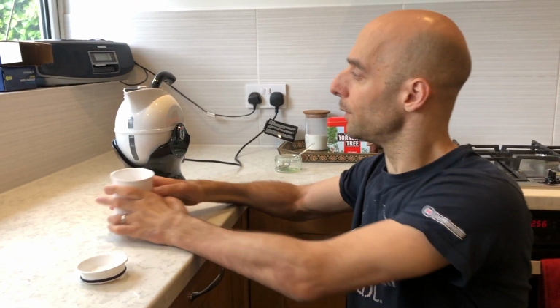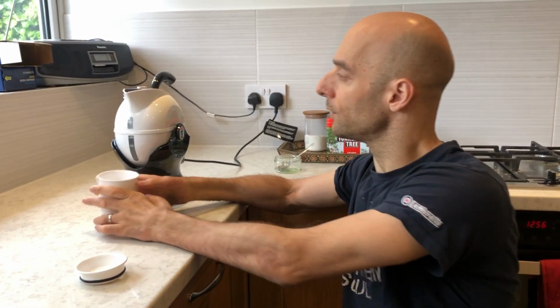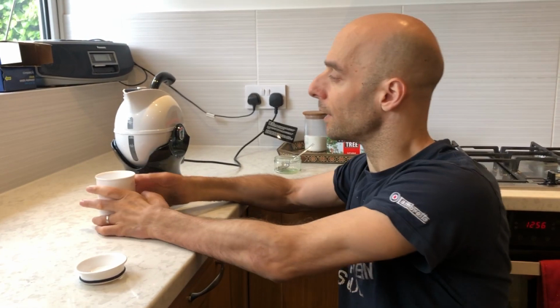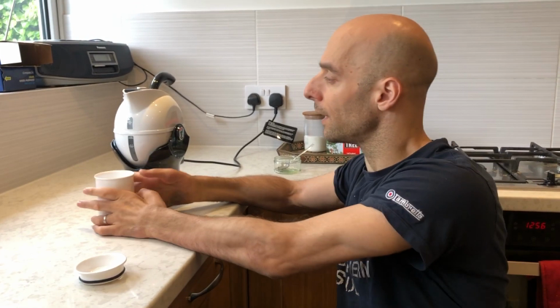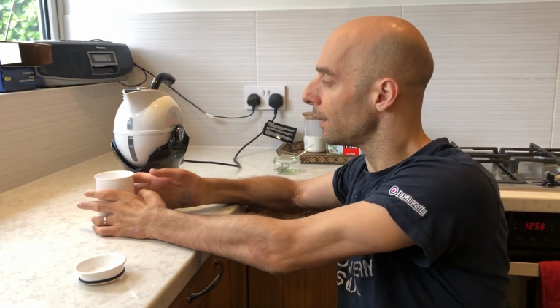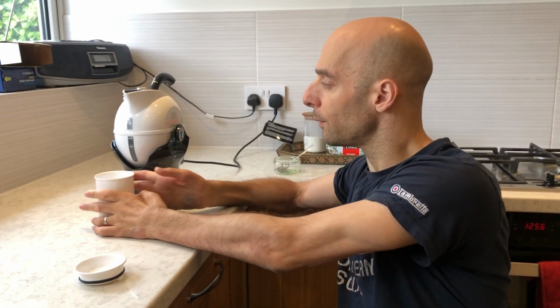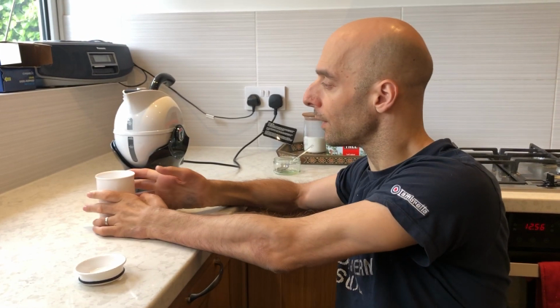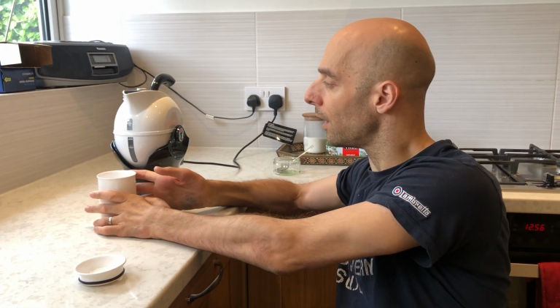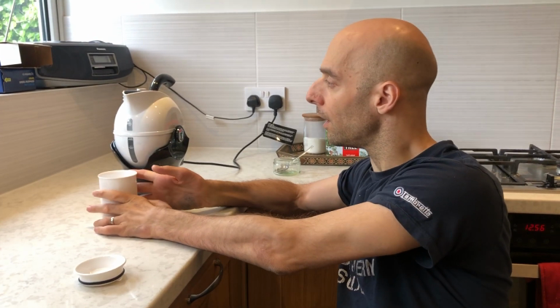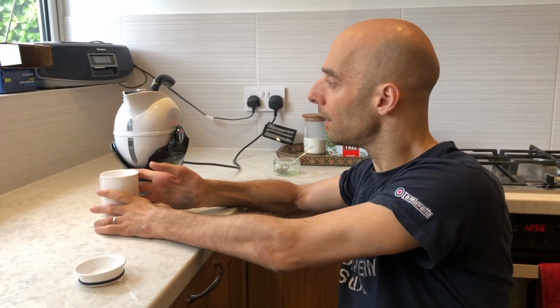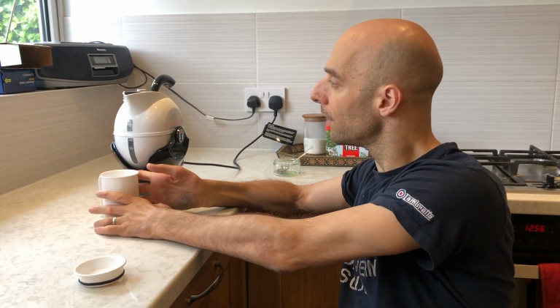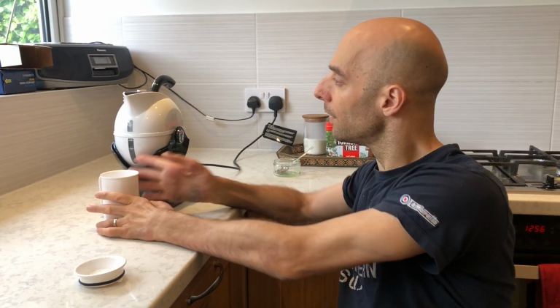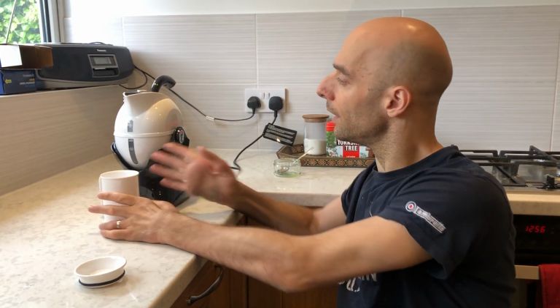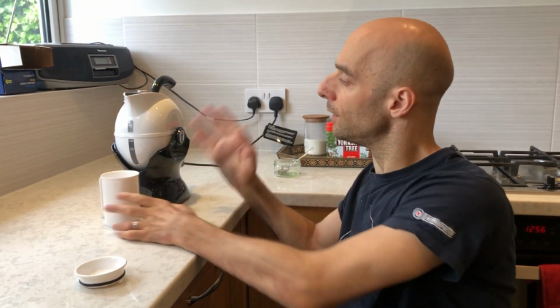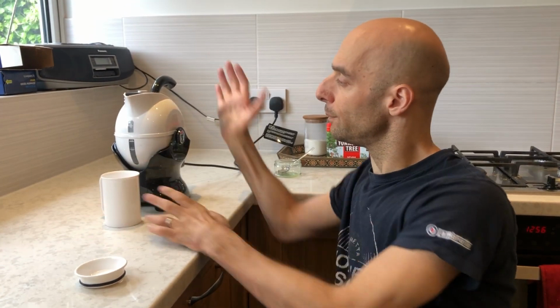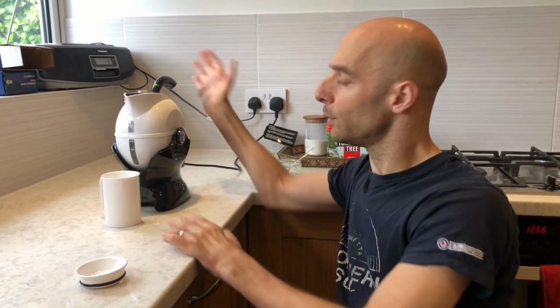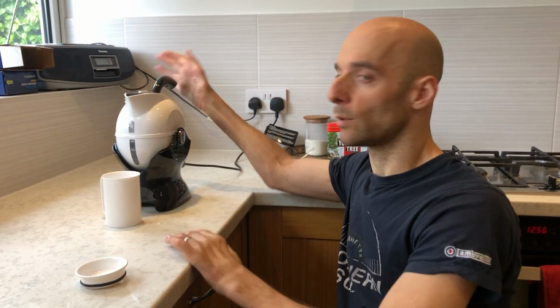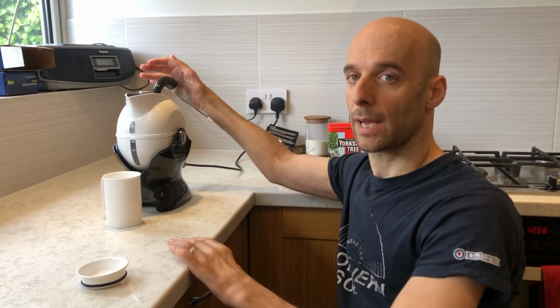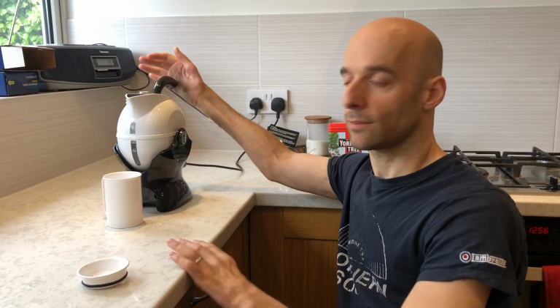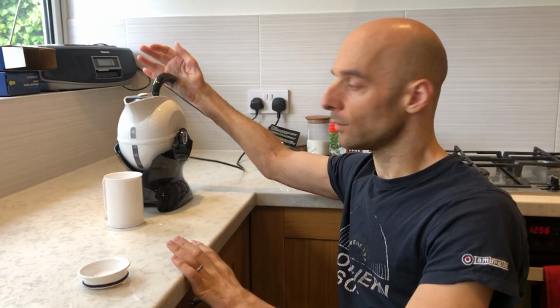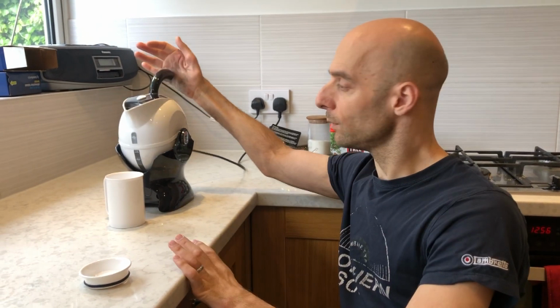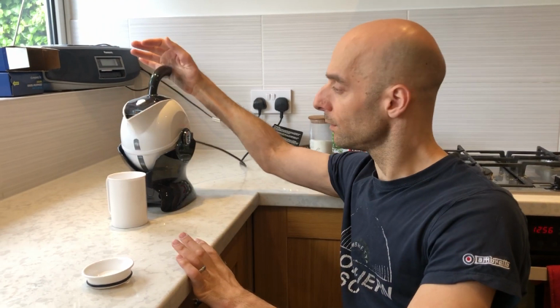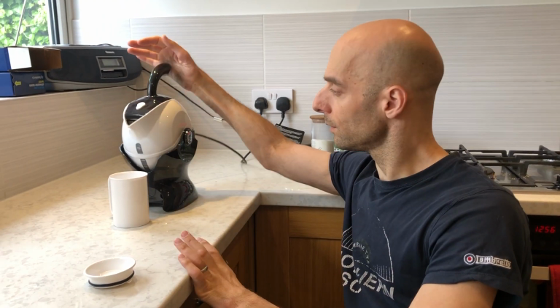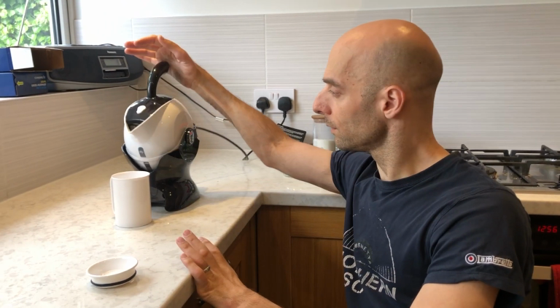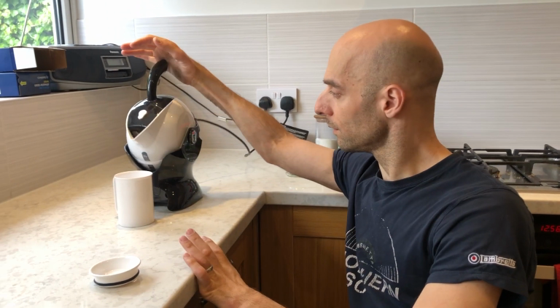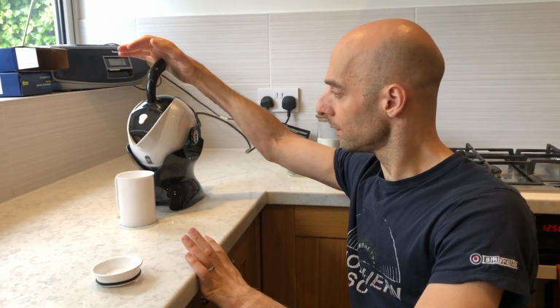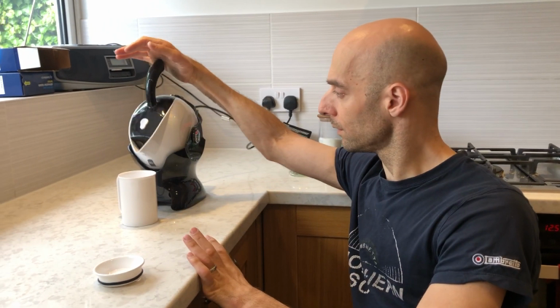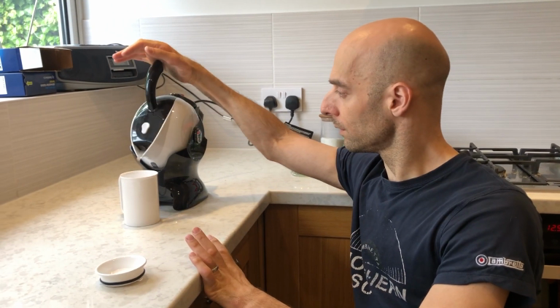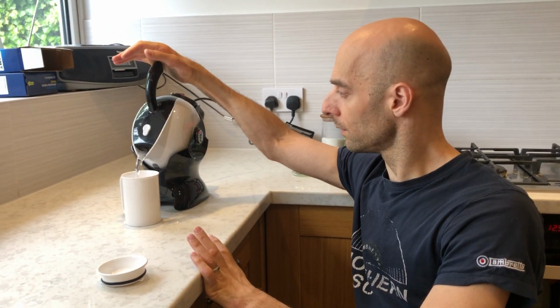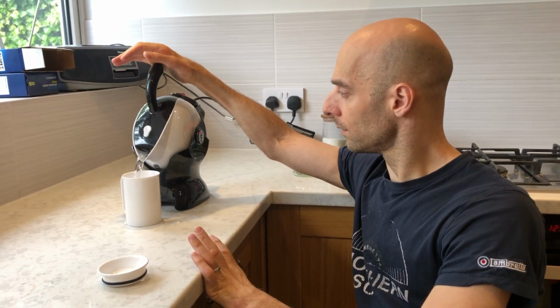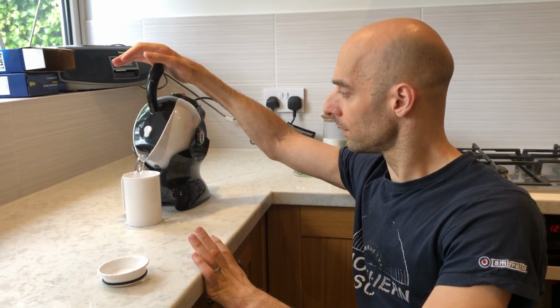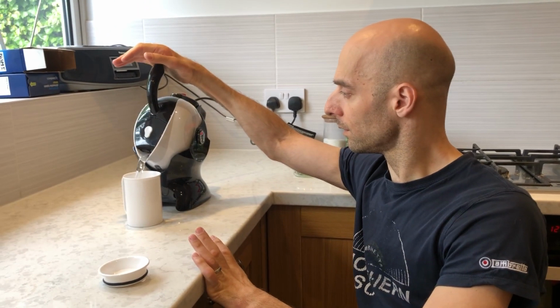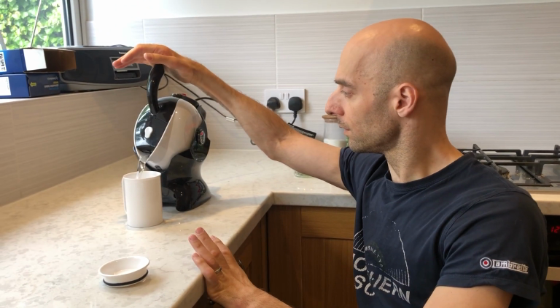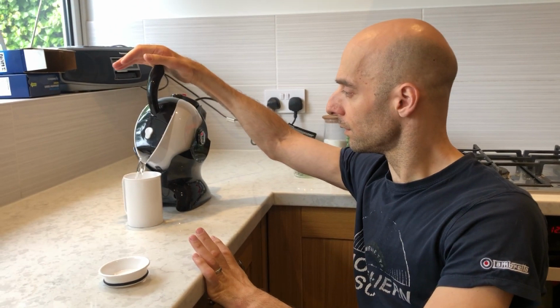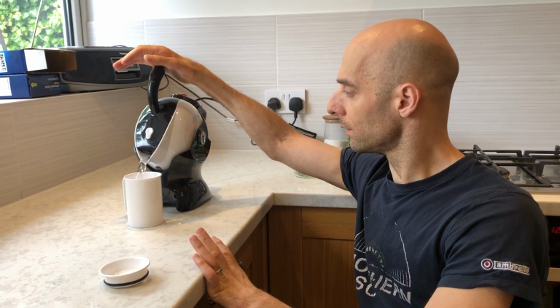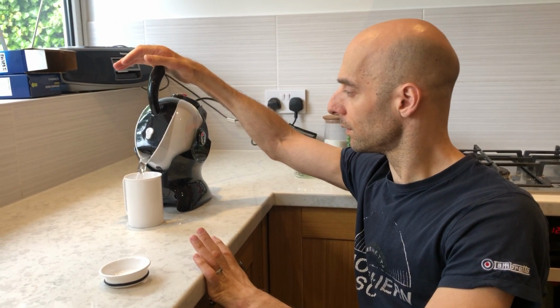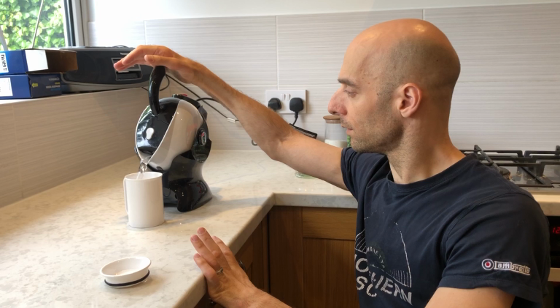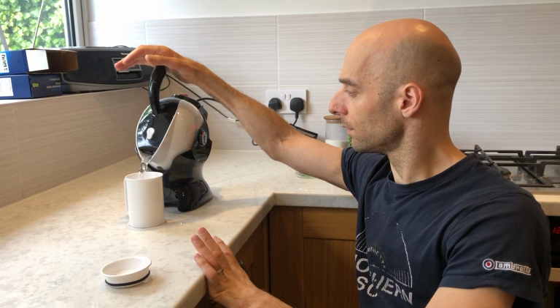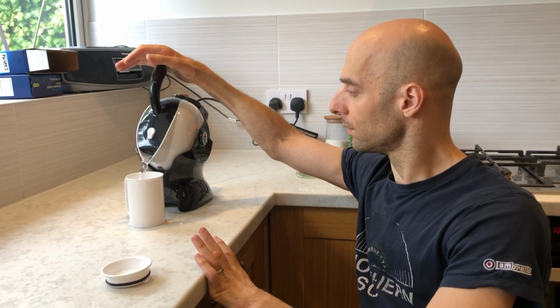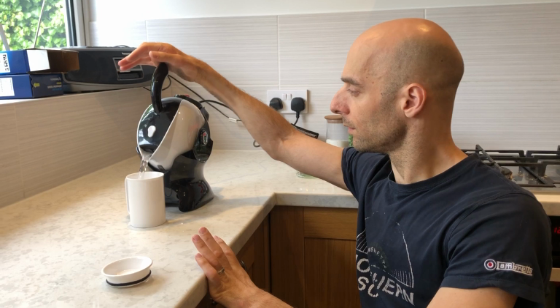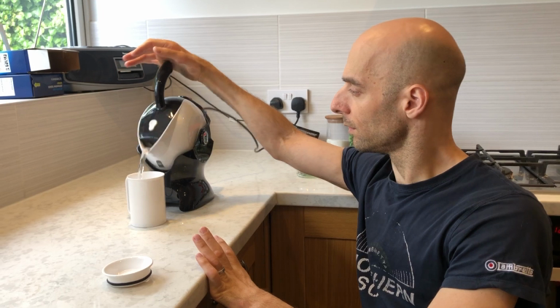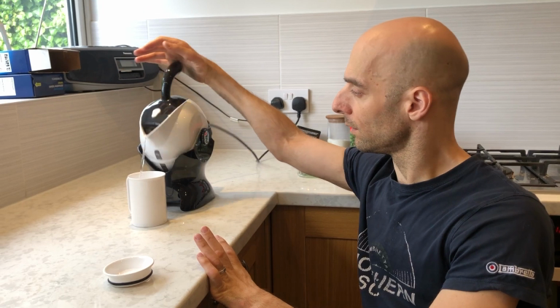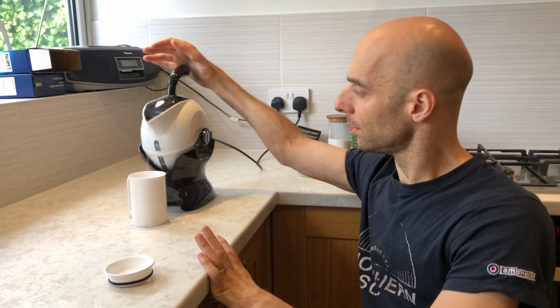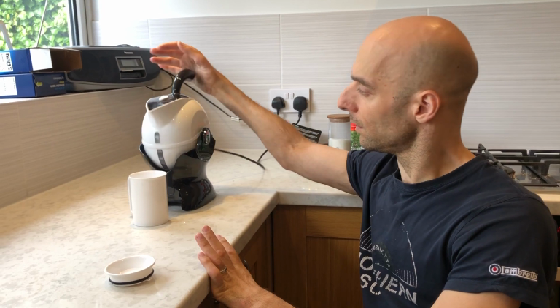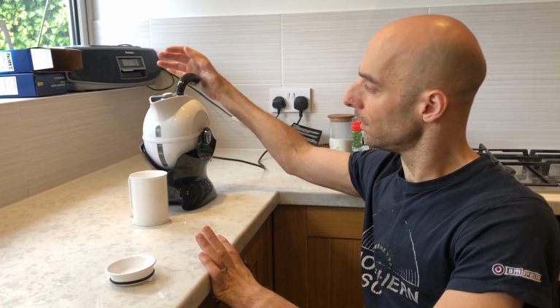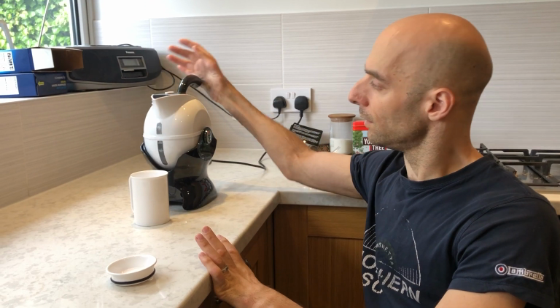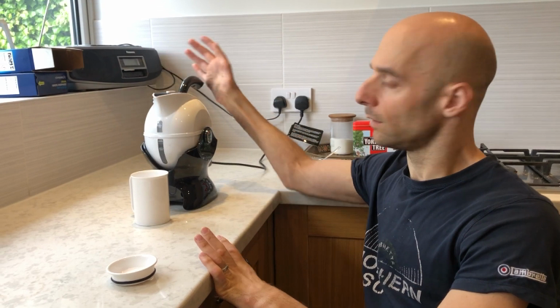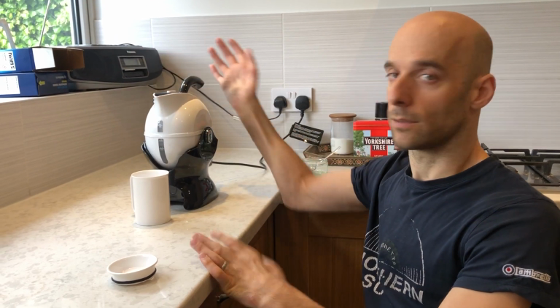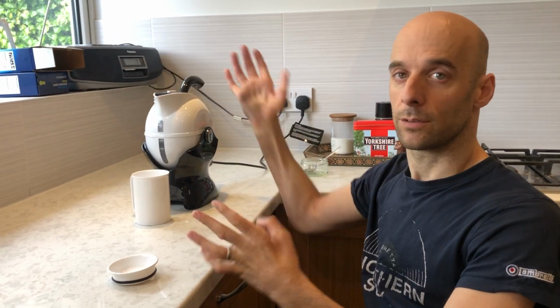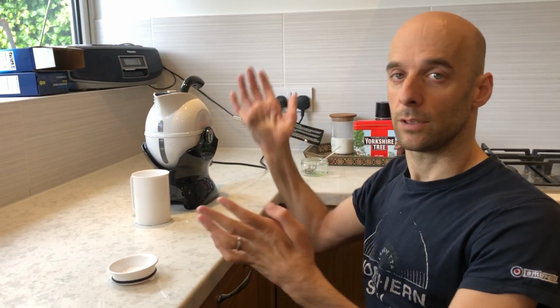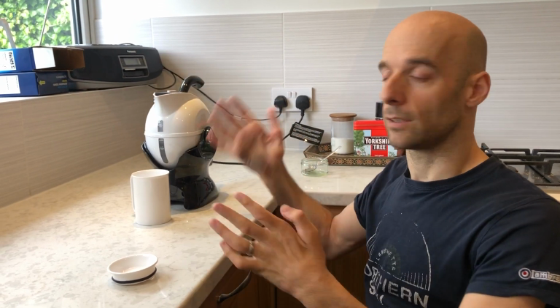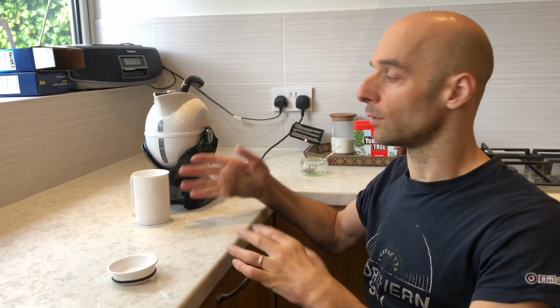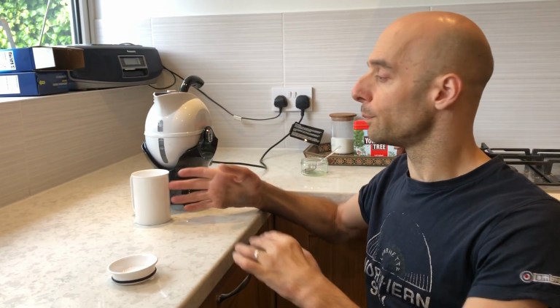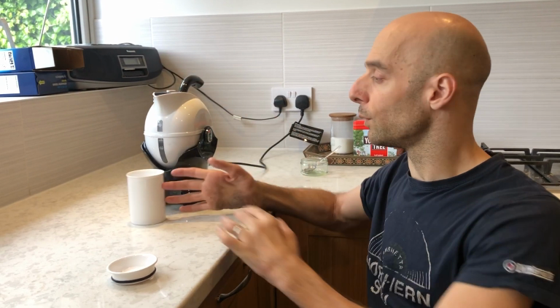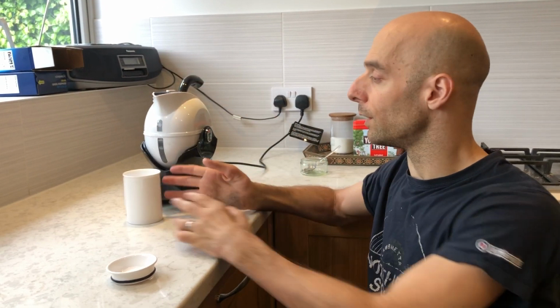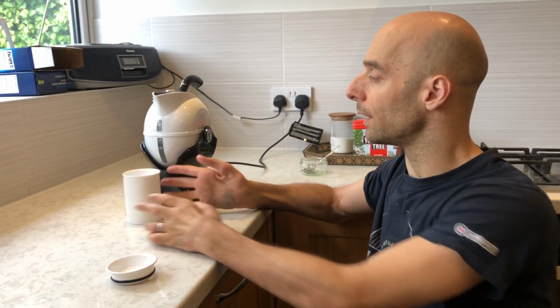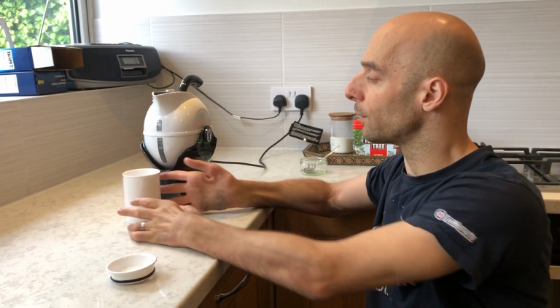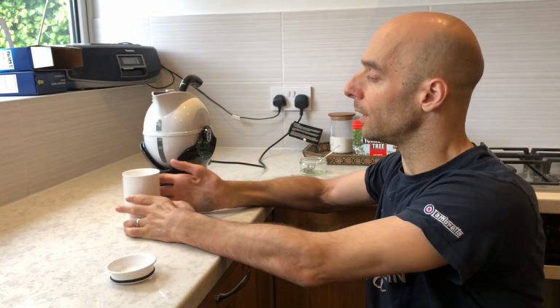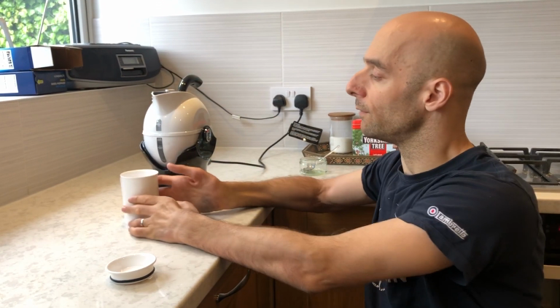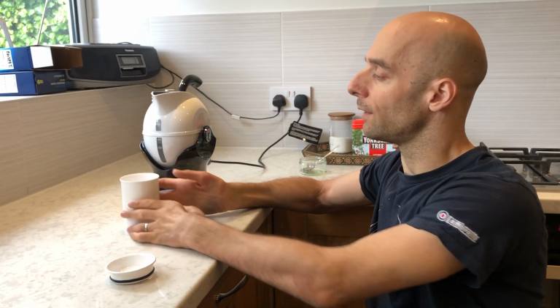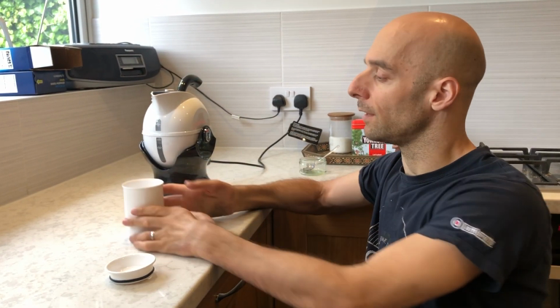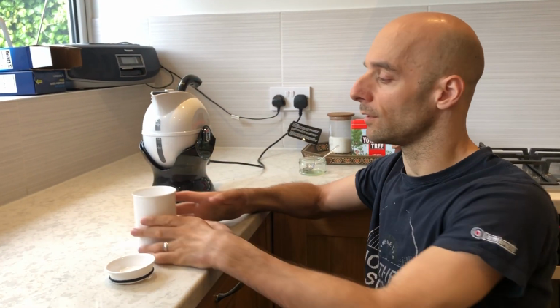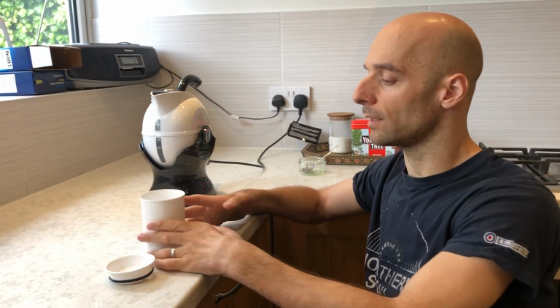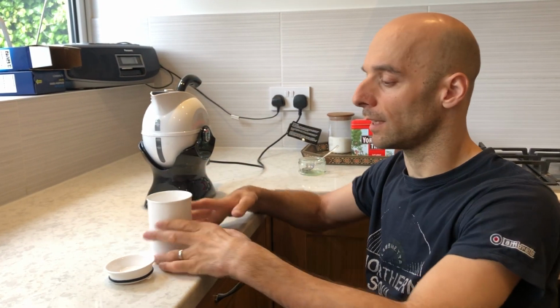I'm using it here with our Easy Pour Kettle. You can see you just pour the liquid in very easily.